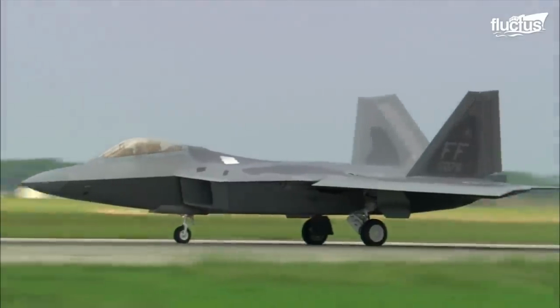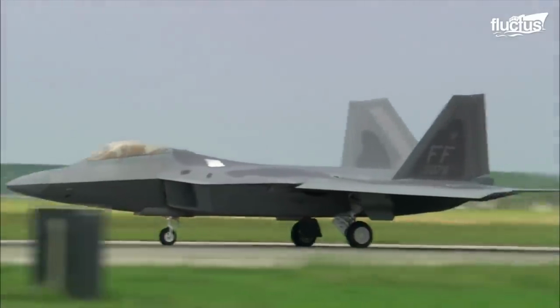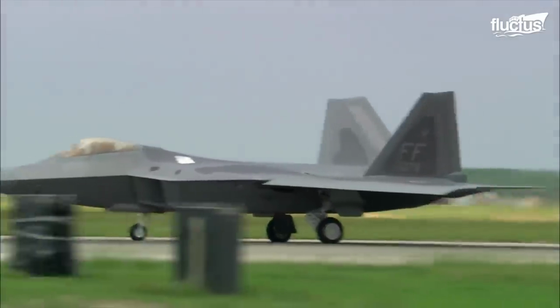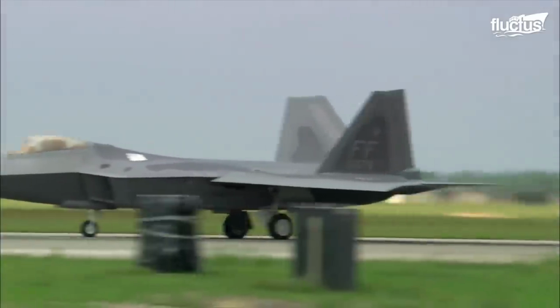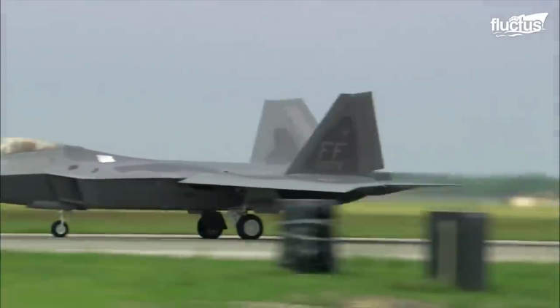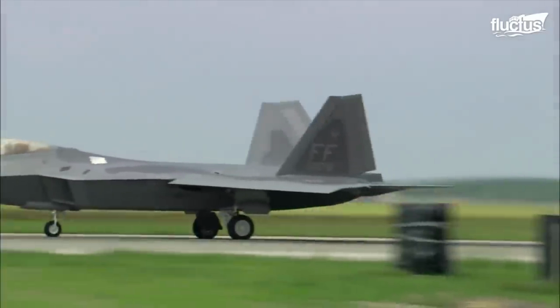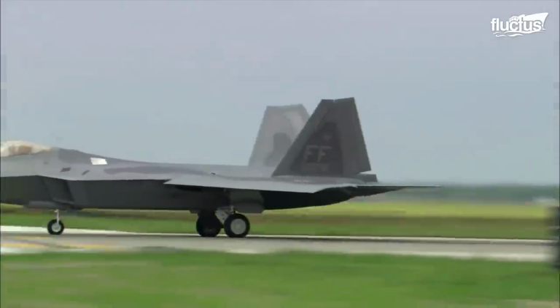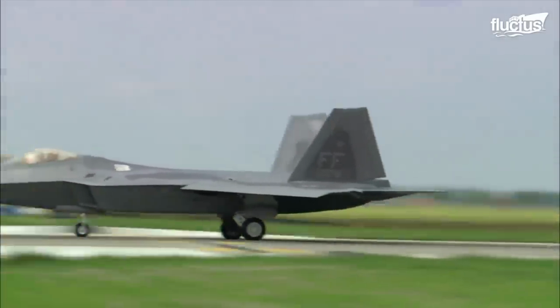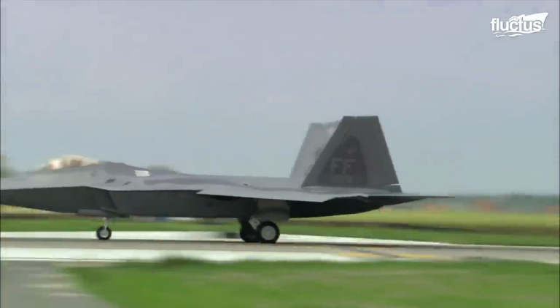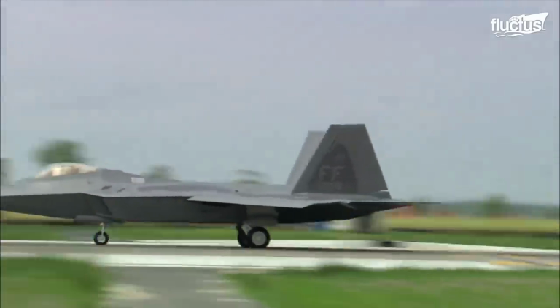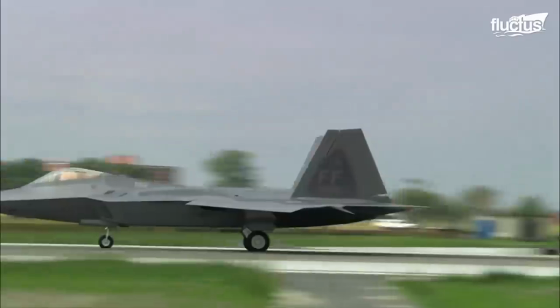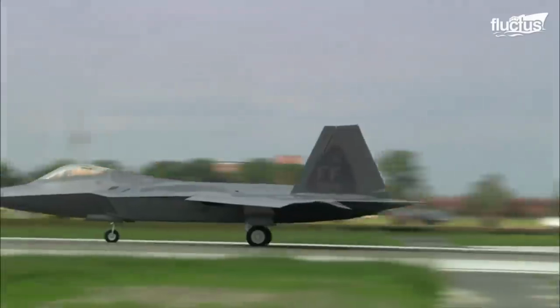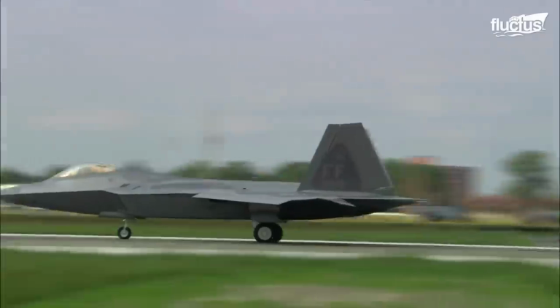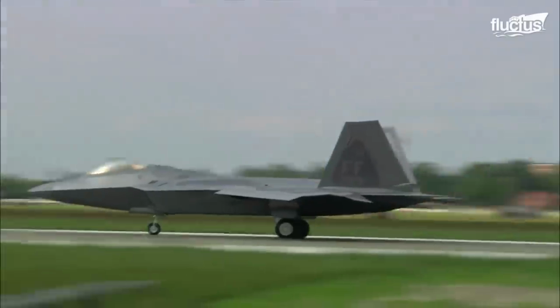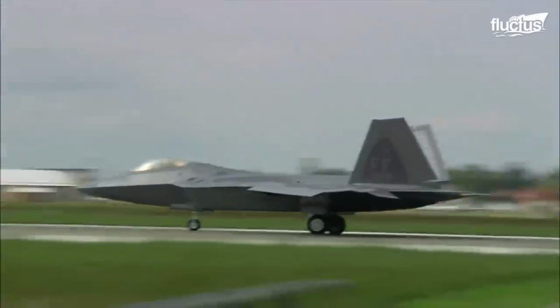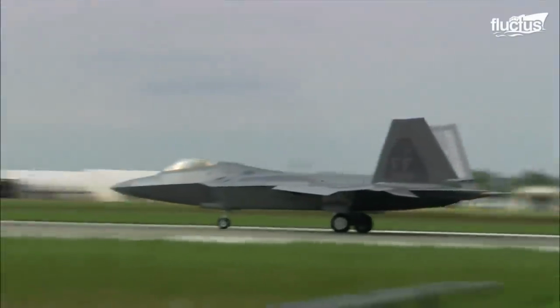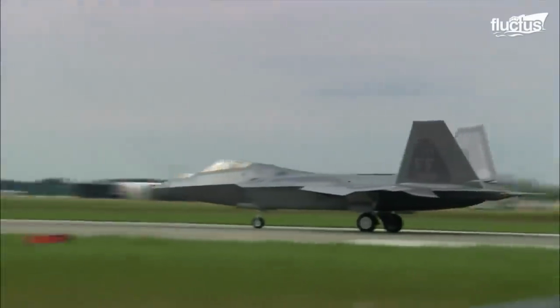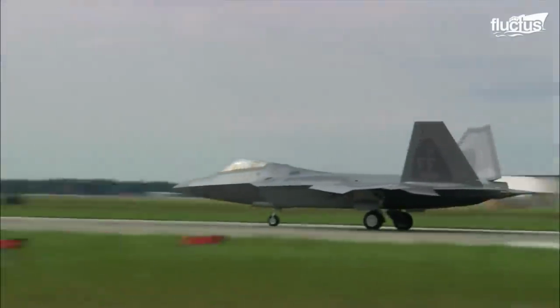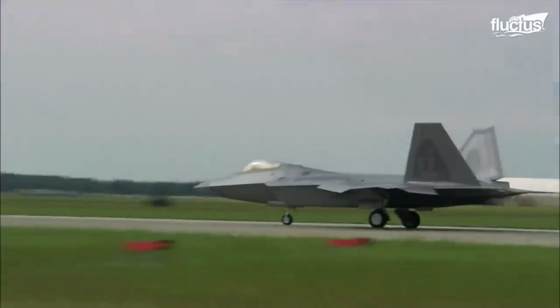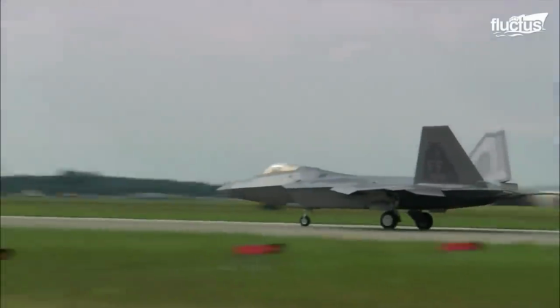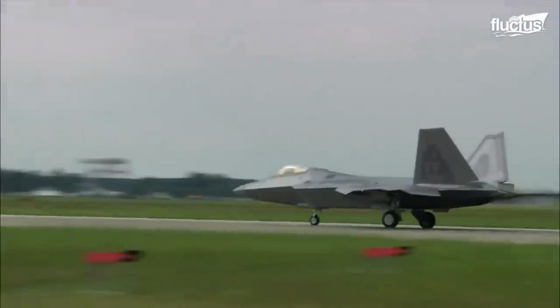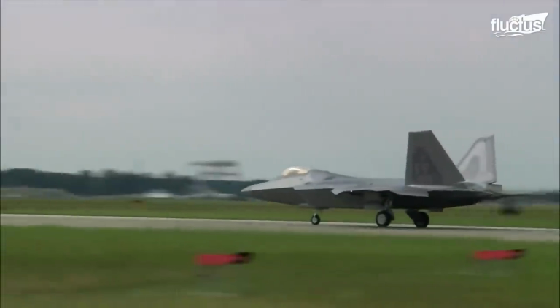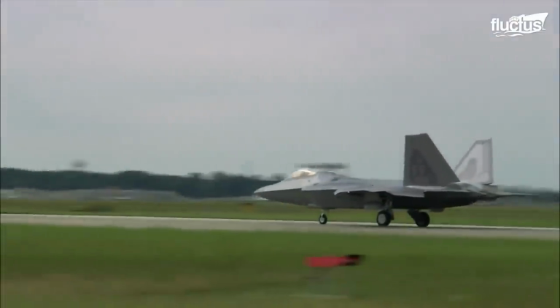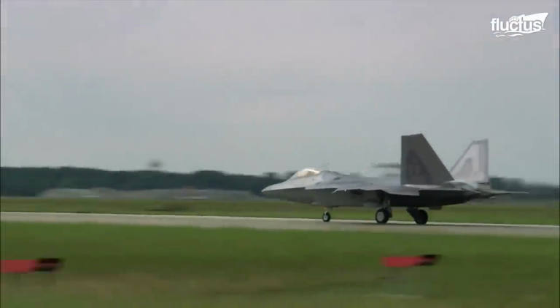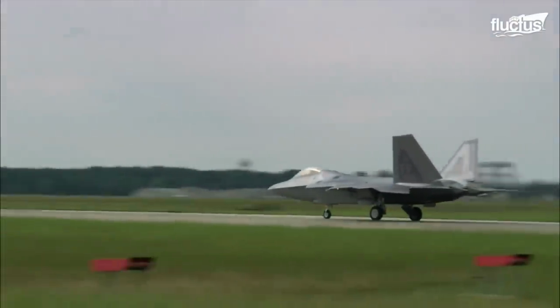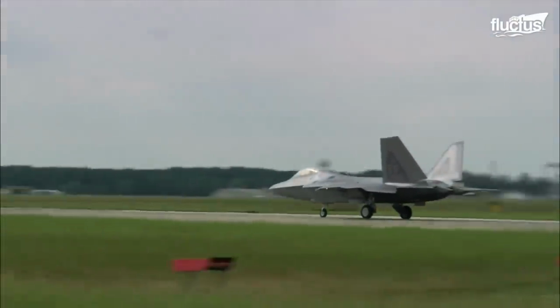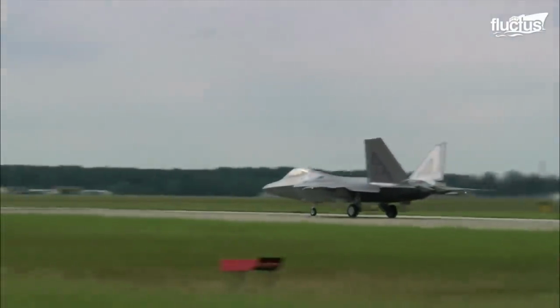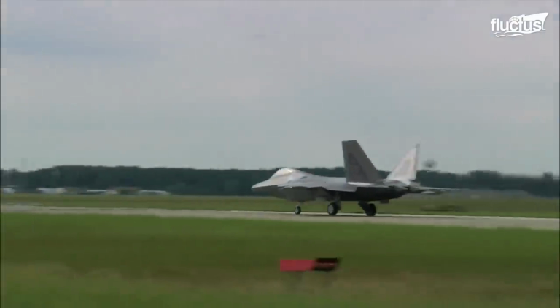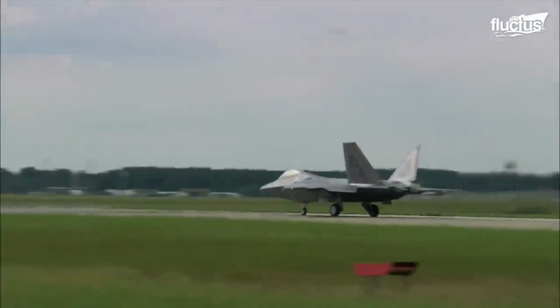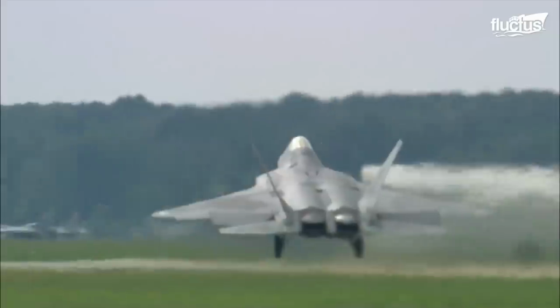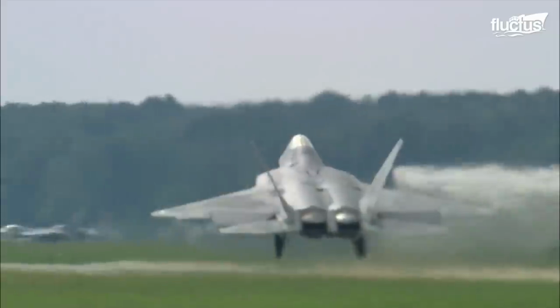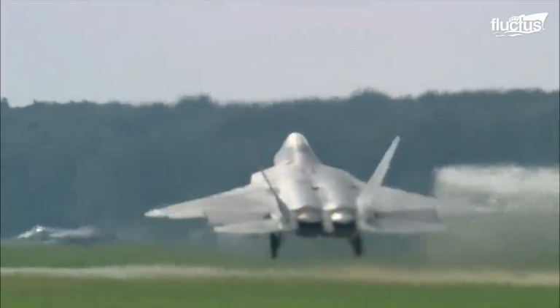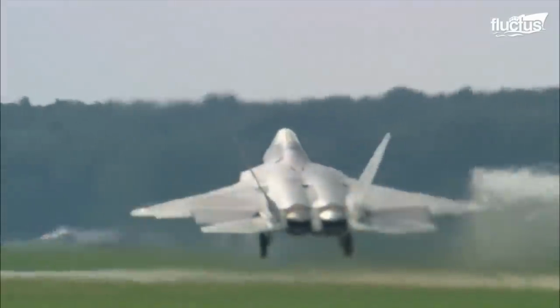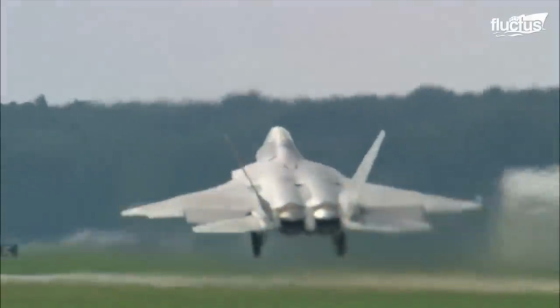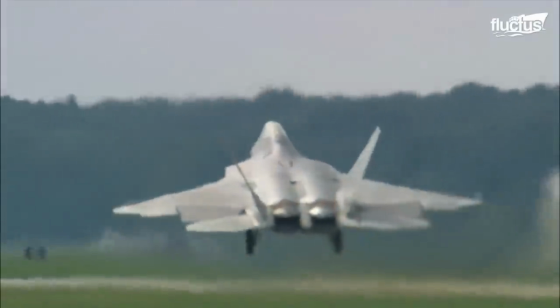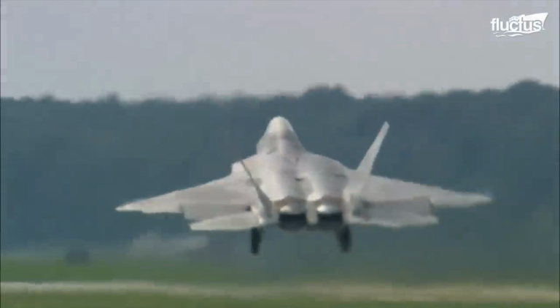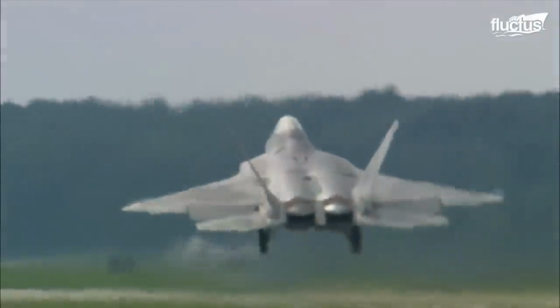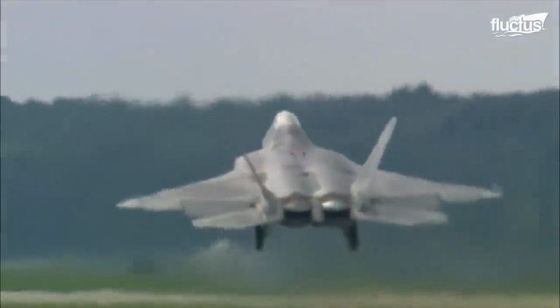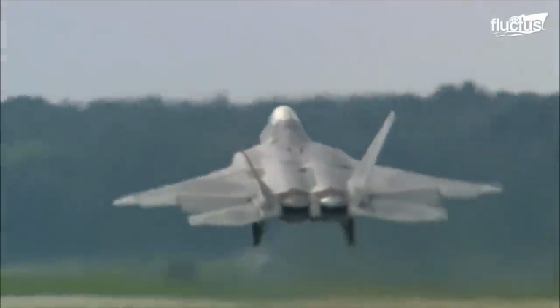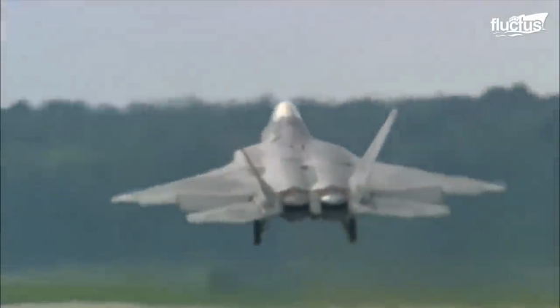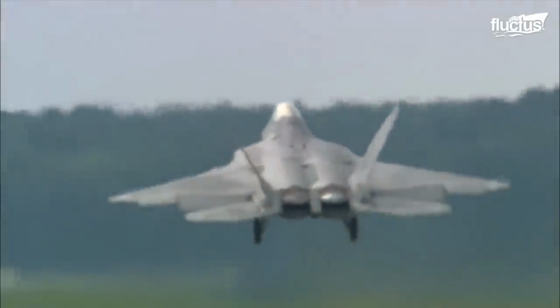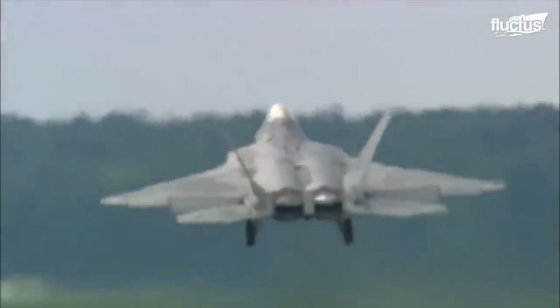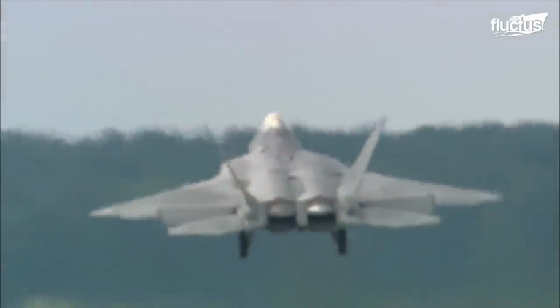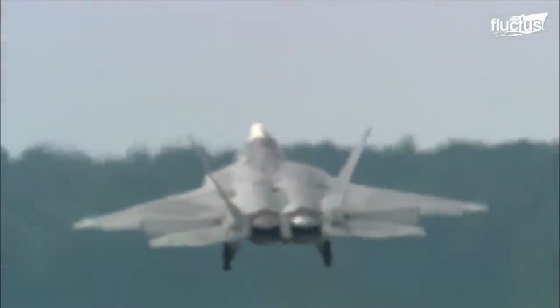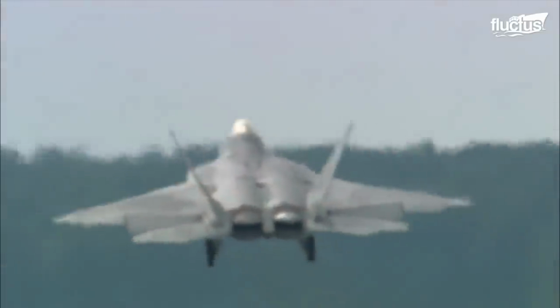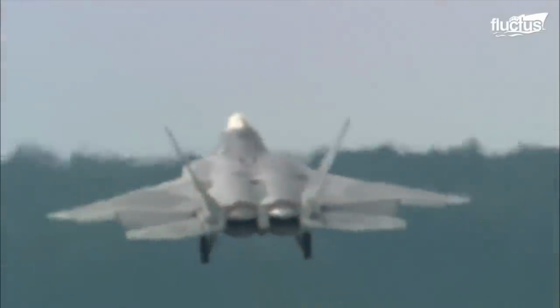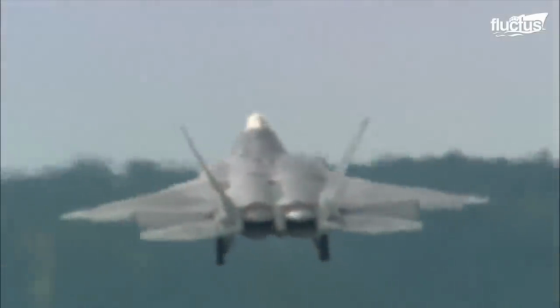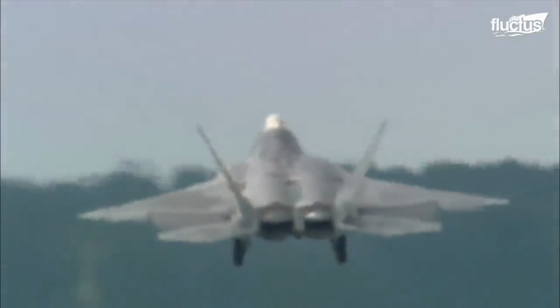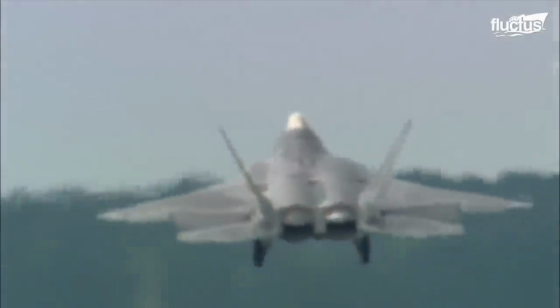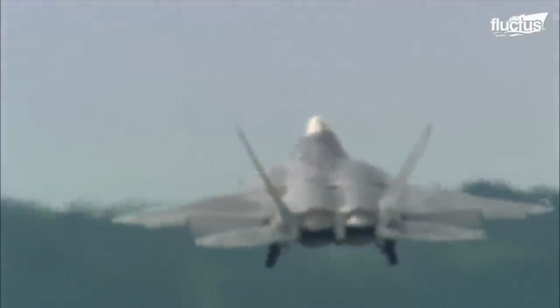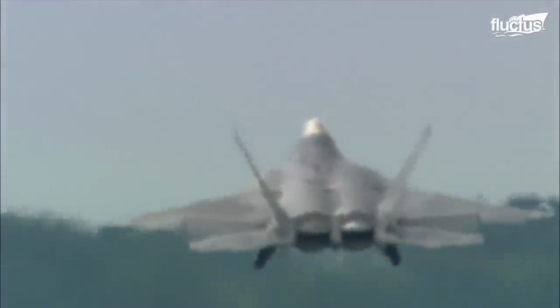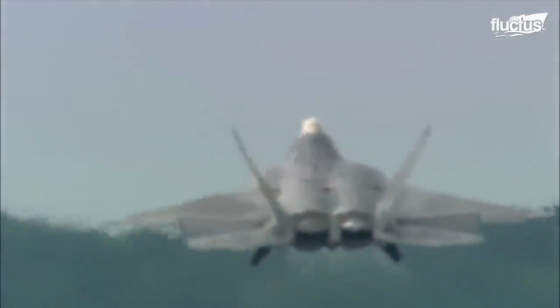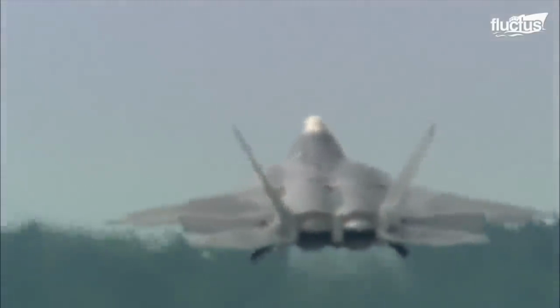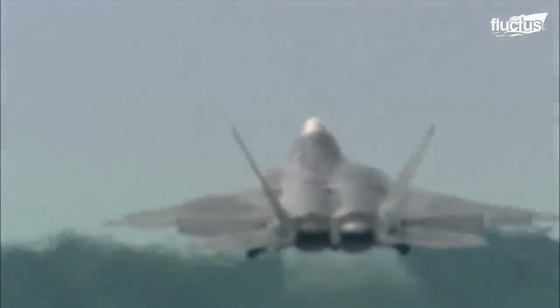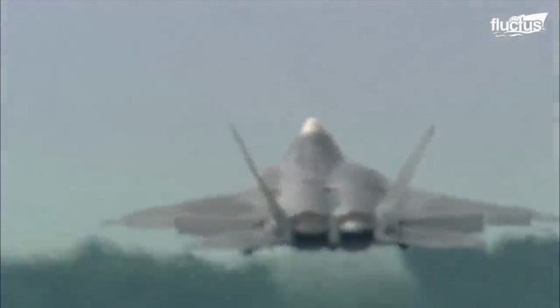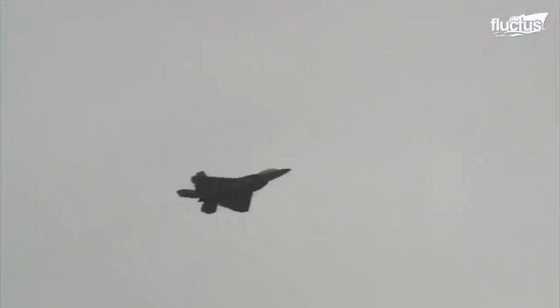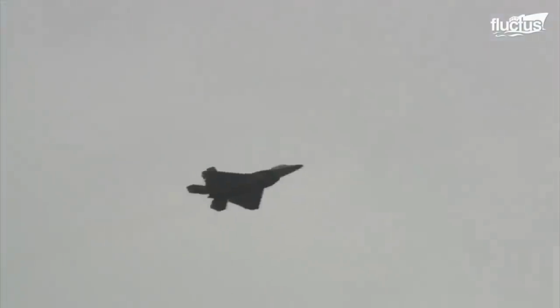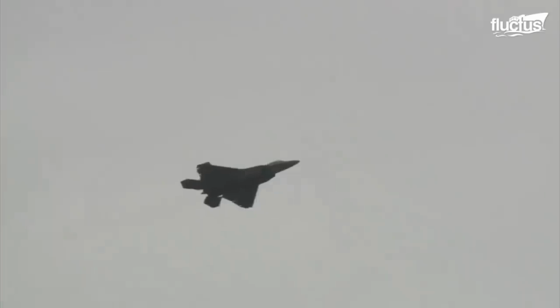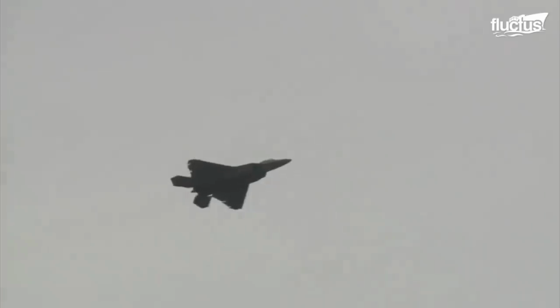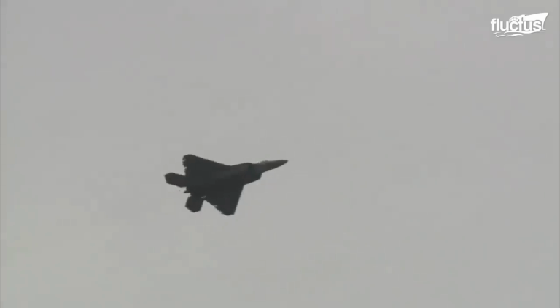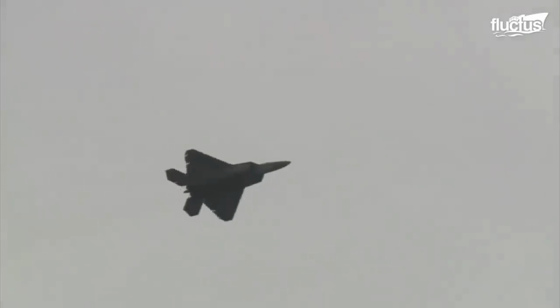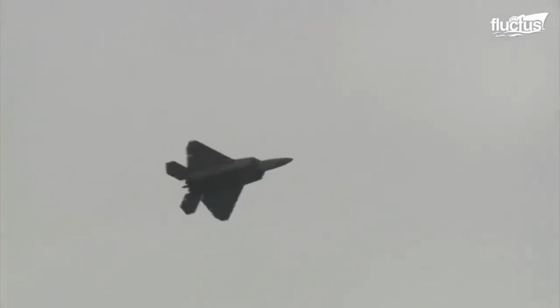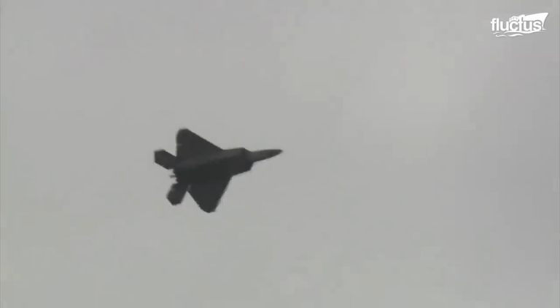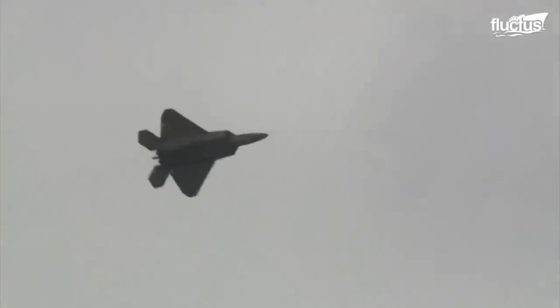The Raptor is an incredible aircraft, with a top speed of around 1,500 miles per hour and a range of around 1,600 nautical miles.